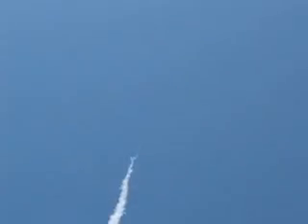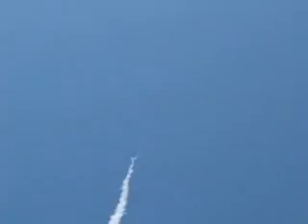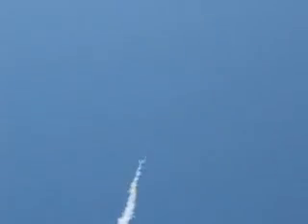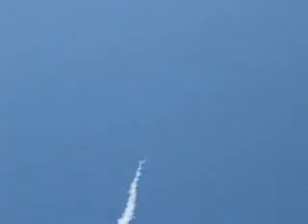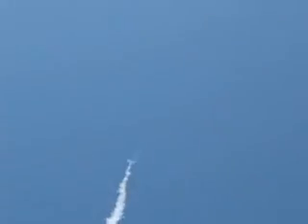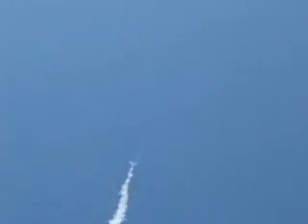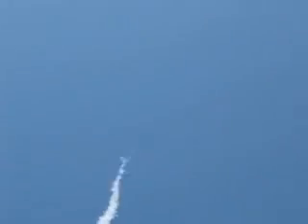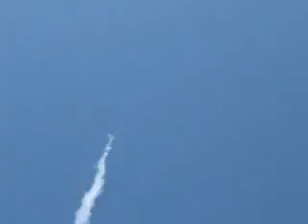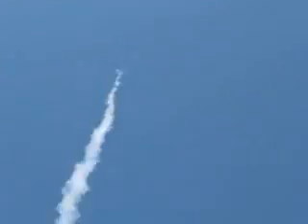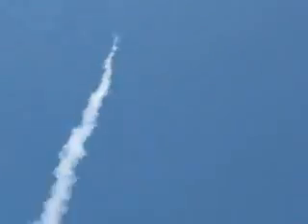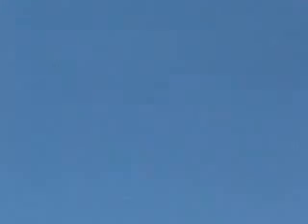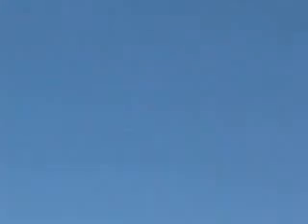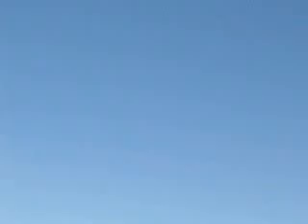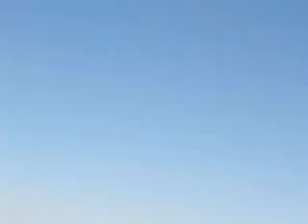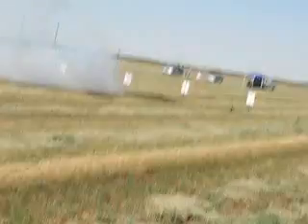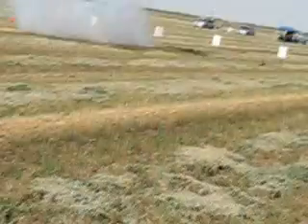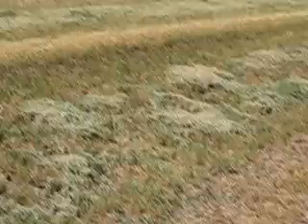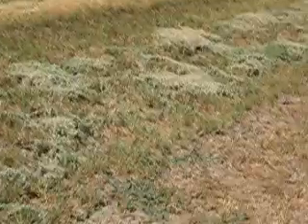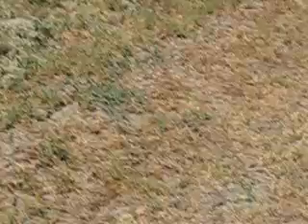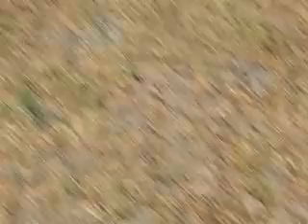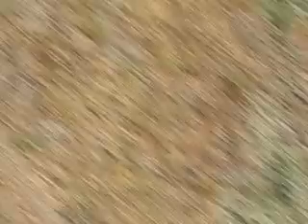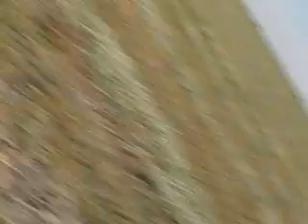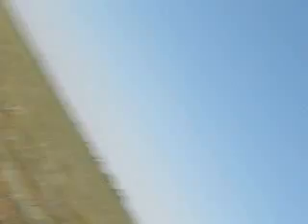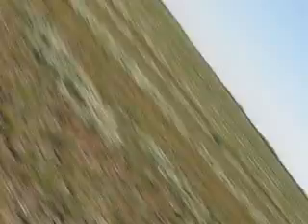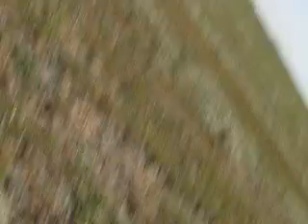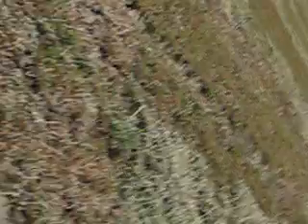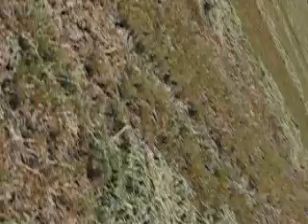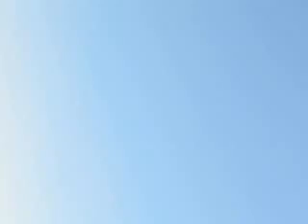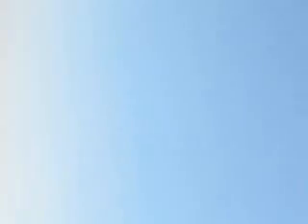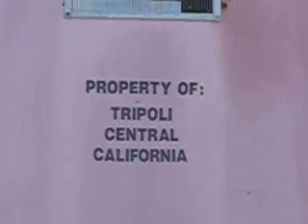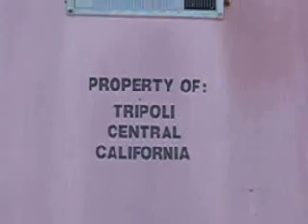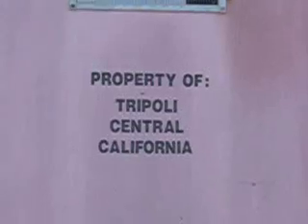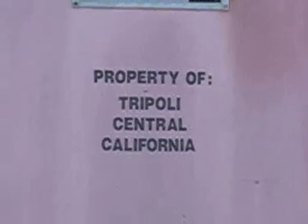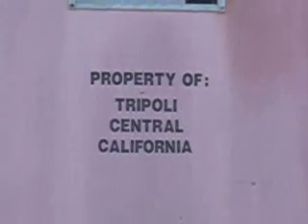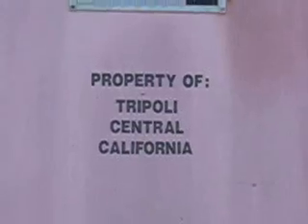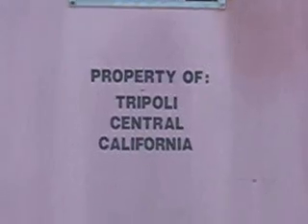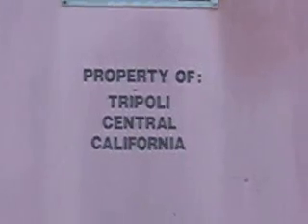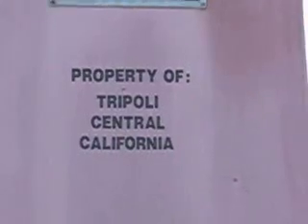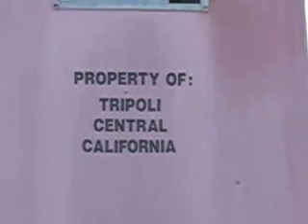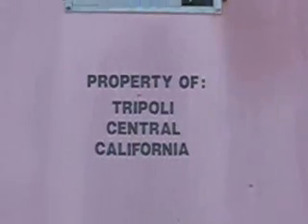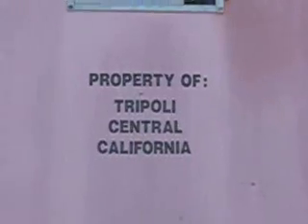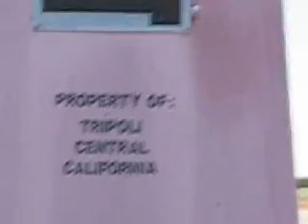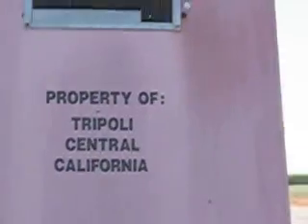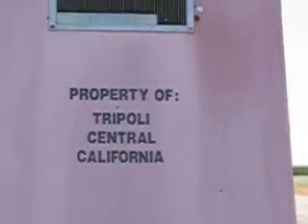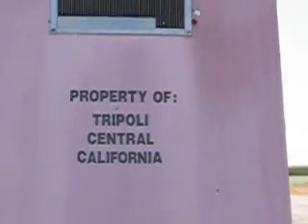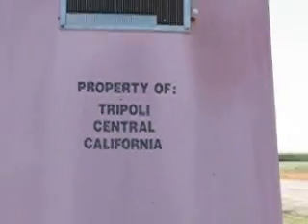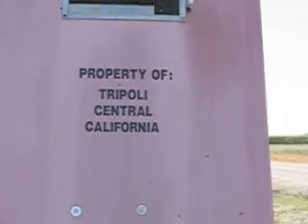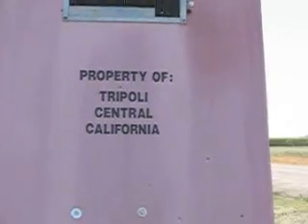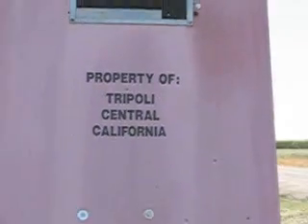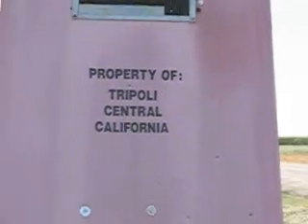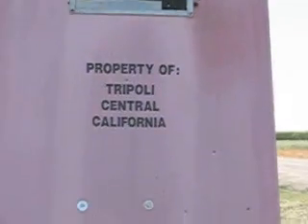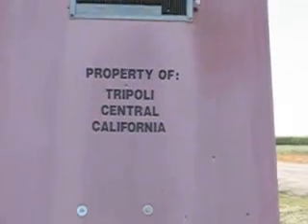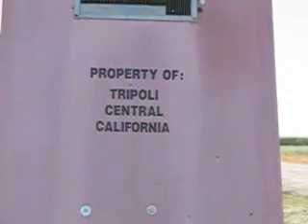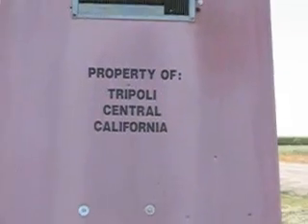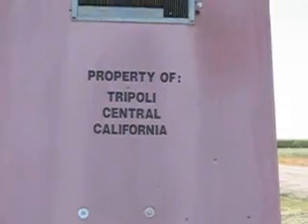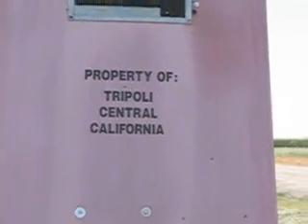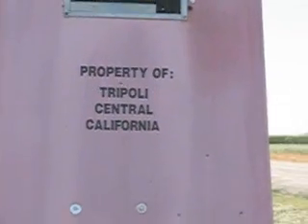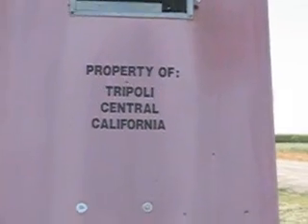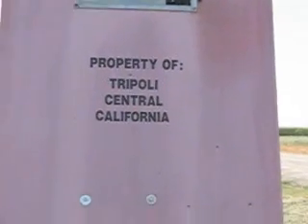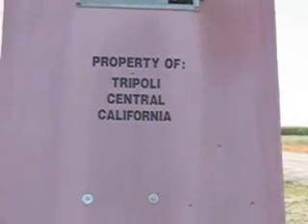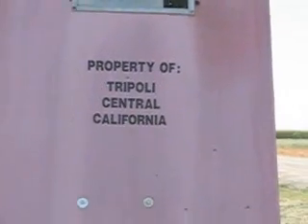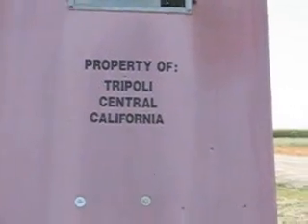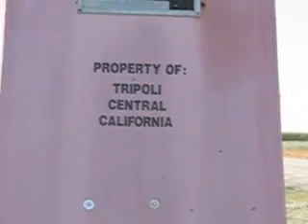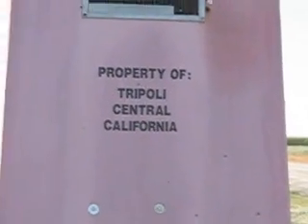I forgot to even press the button. That was motor ejection — that's what we were looking for.